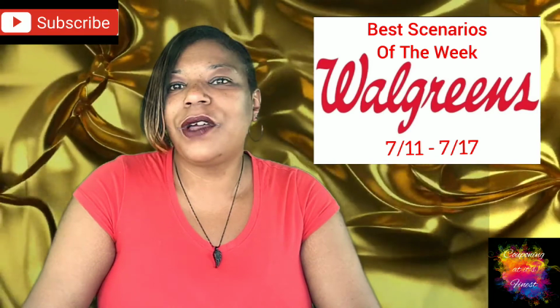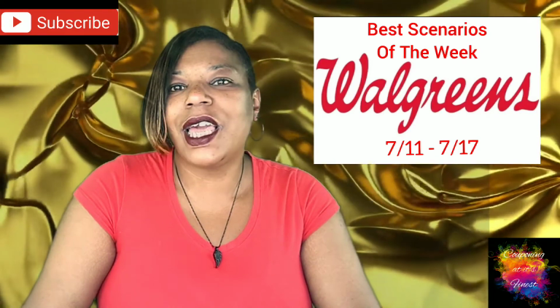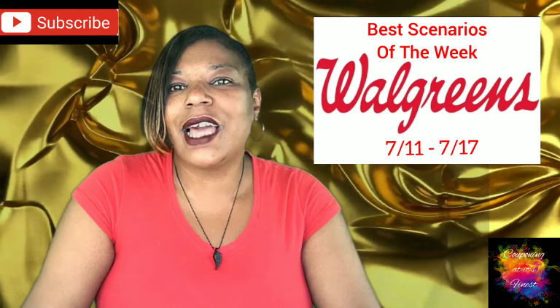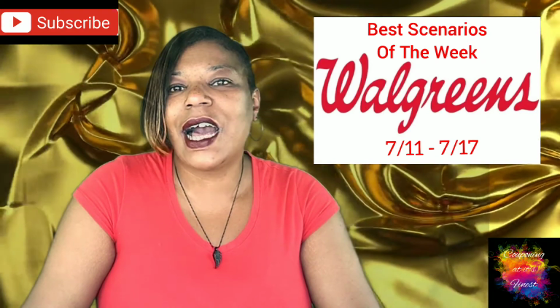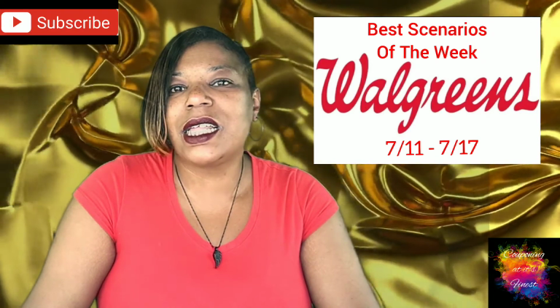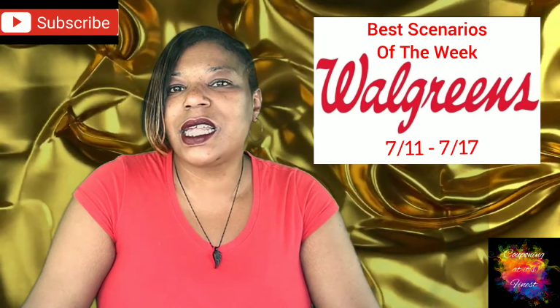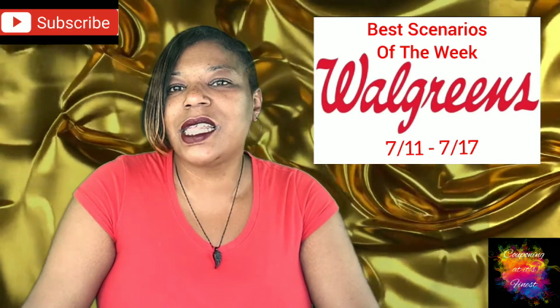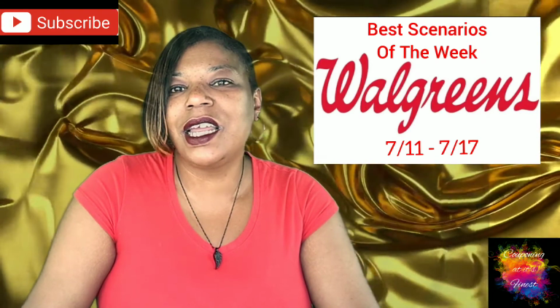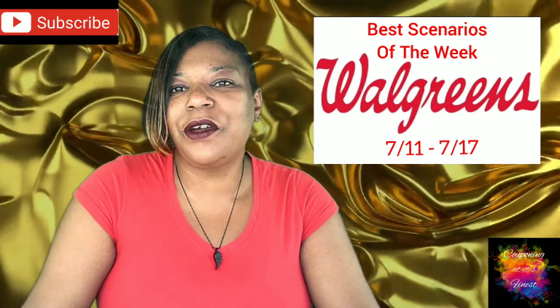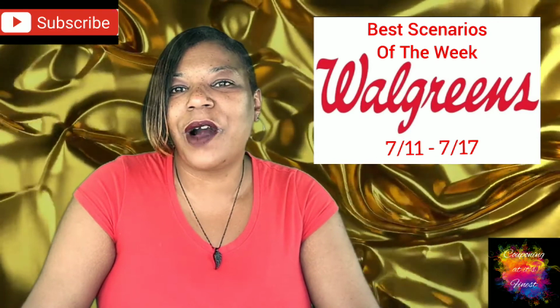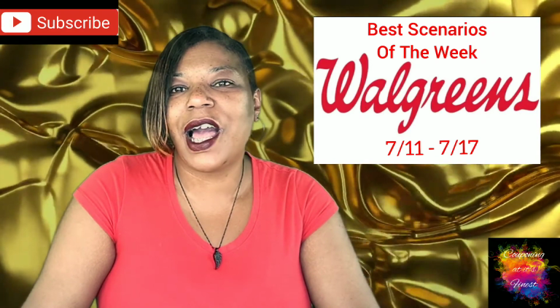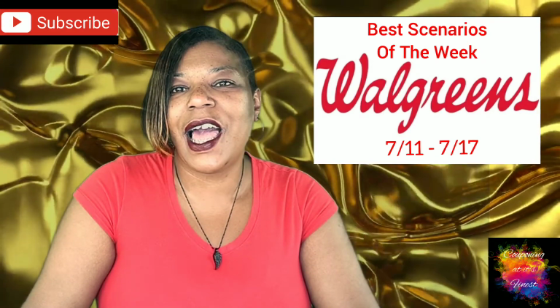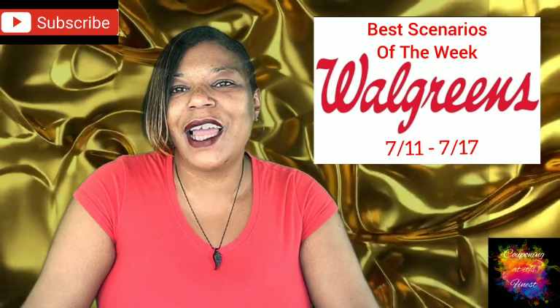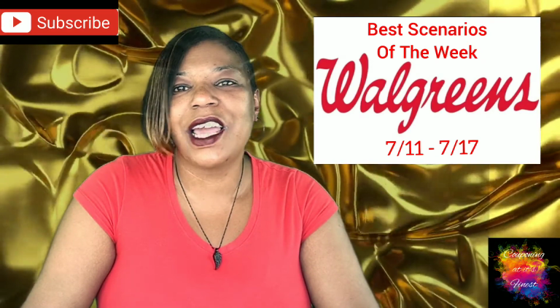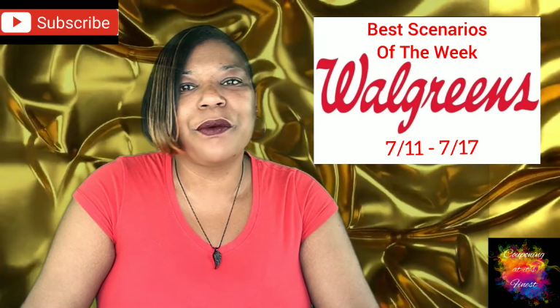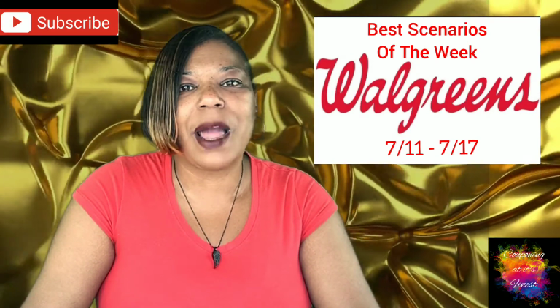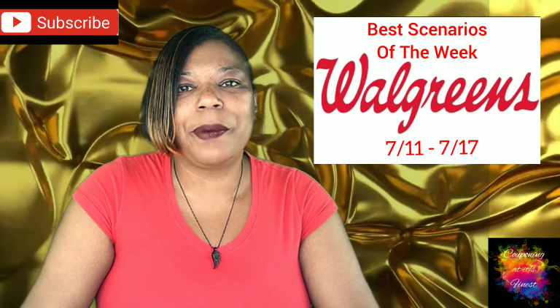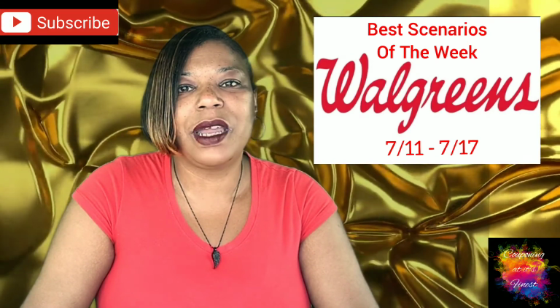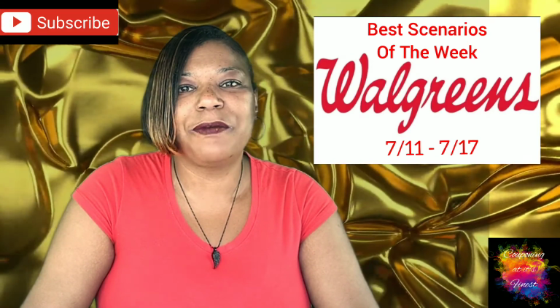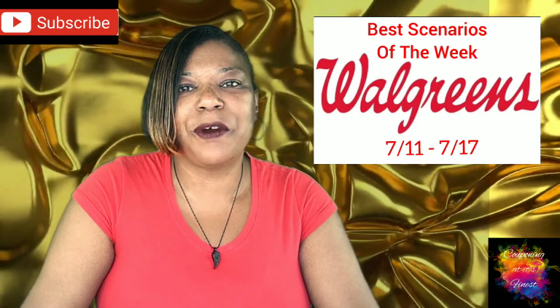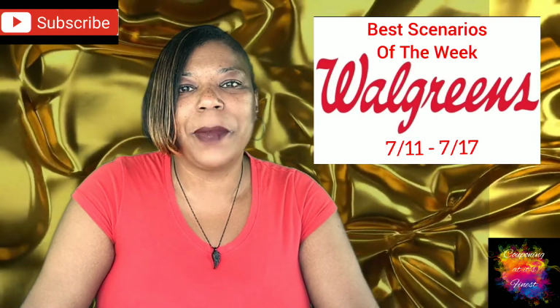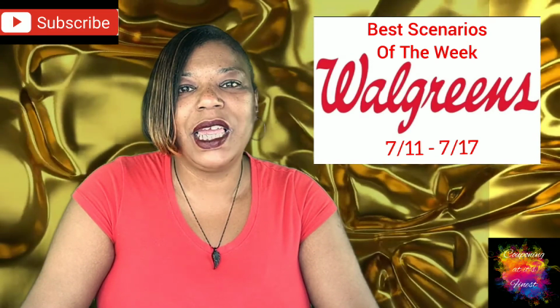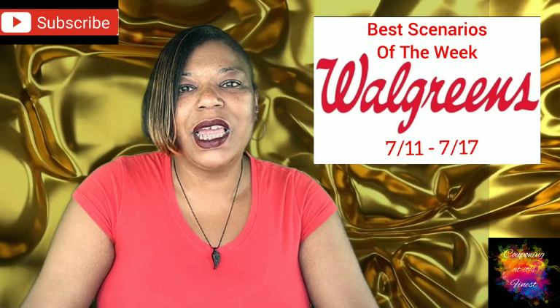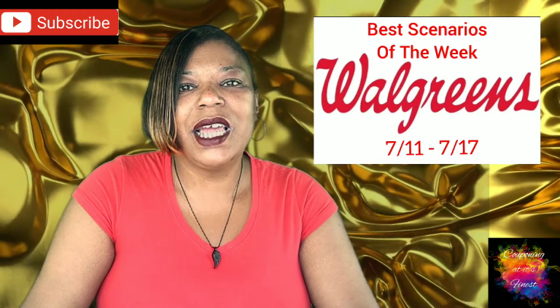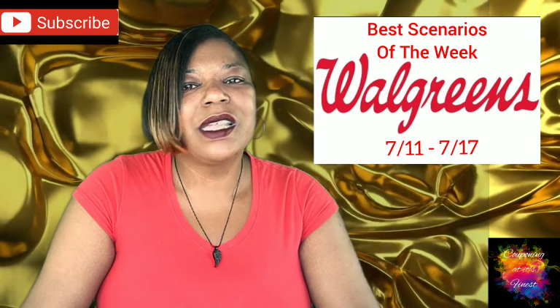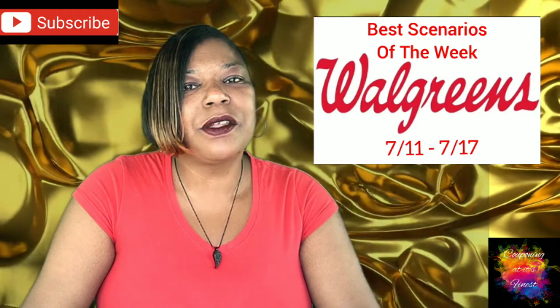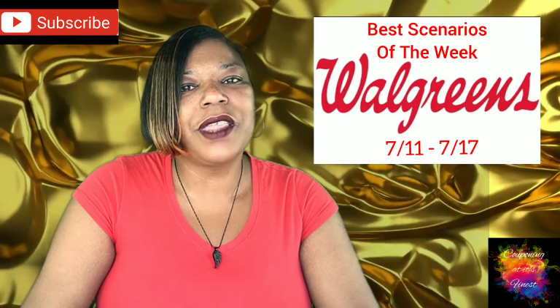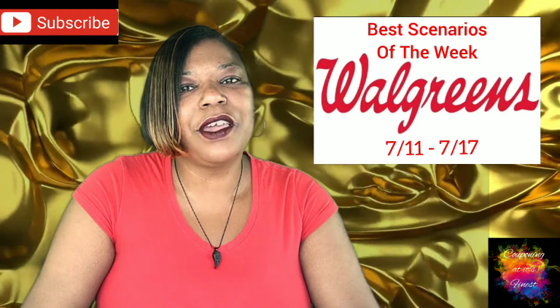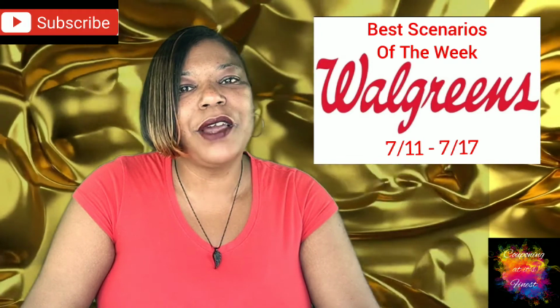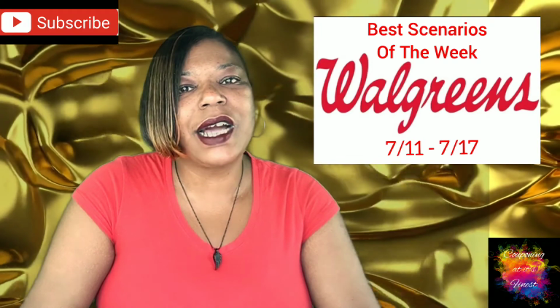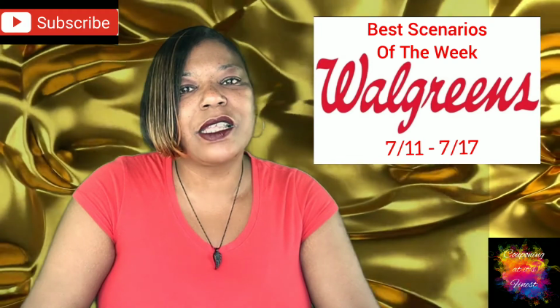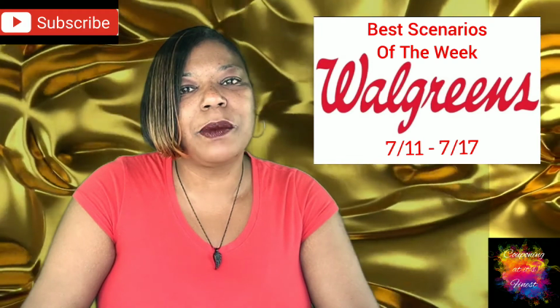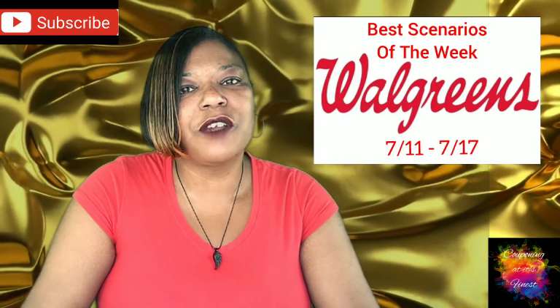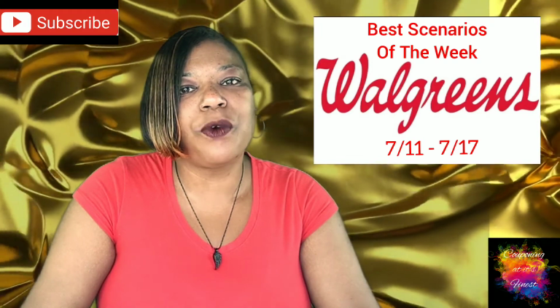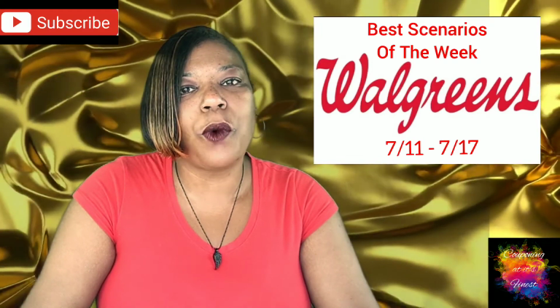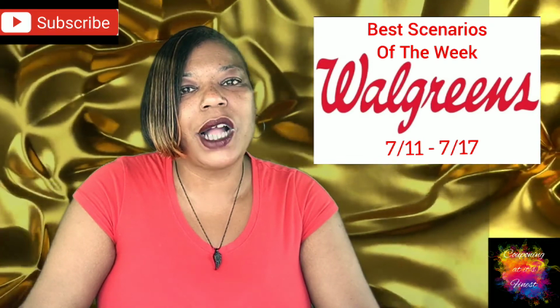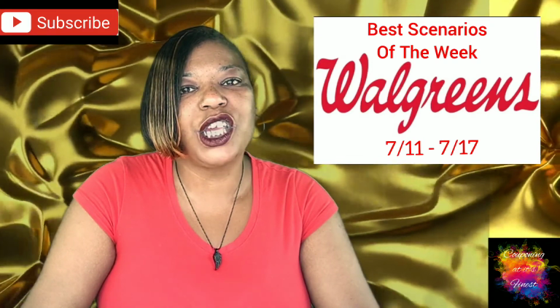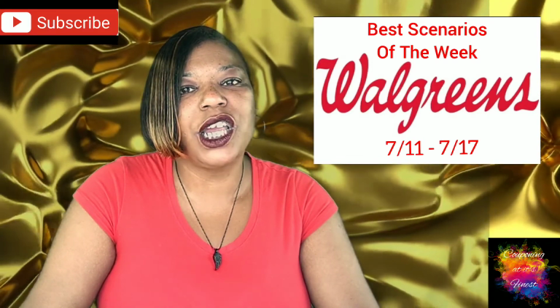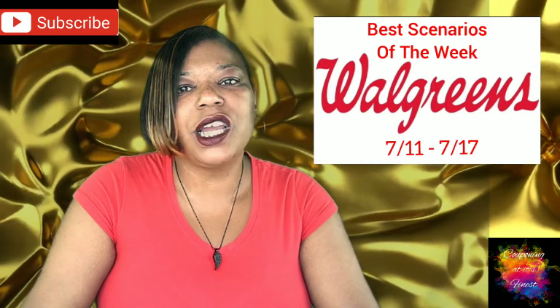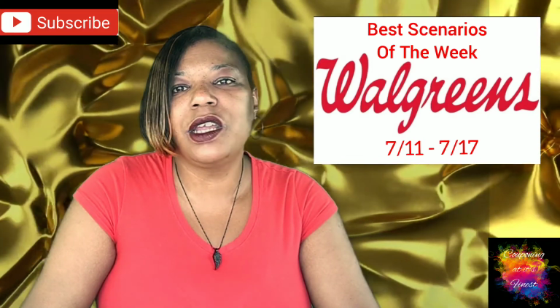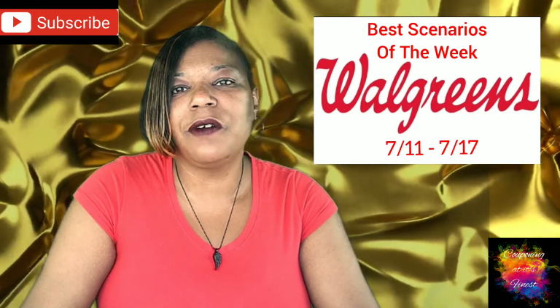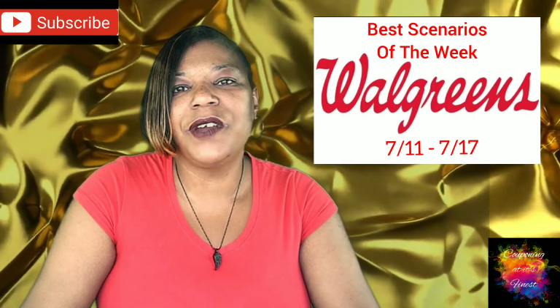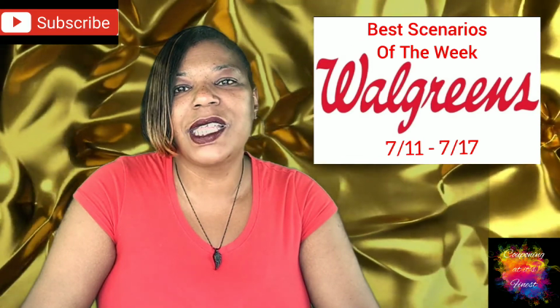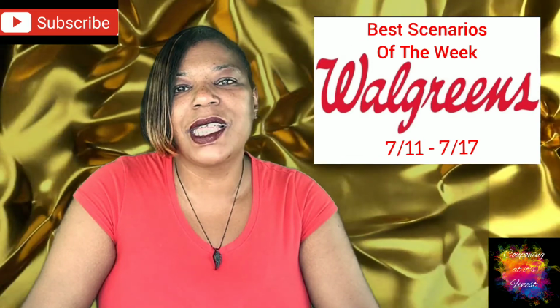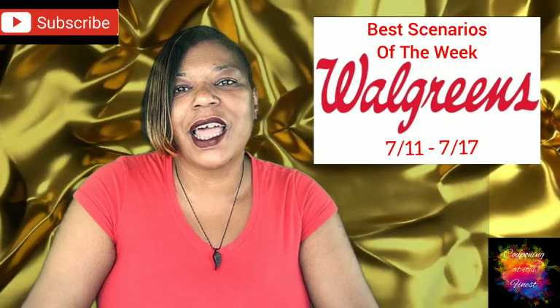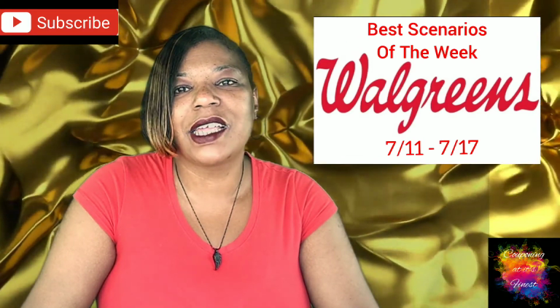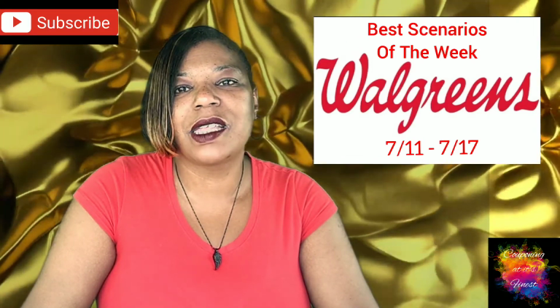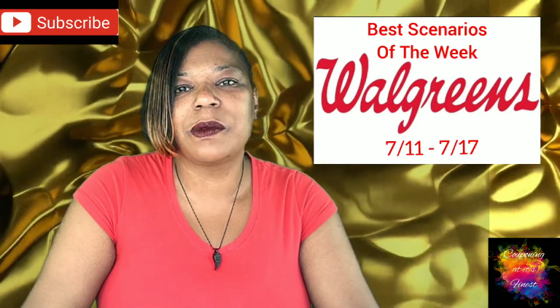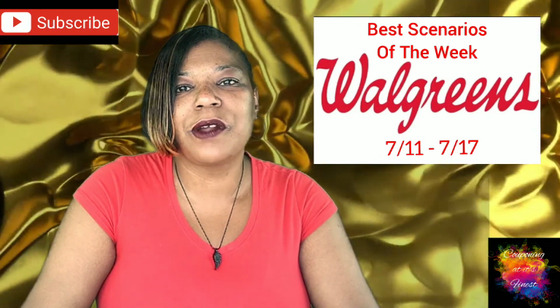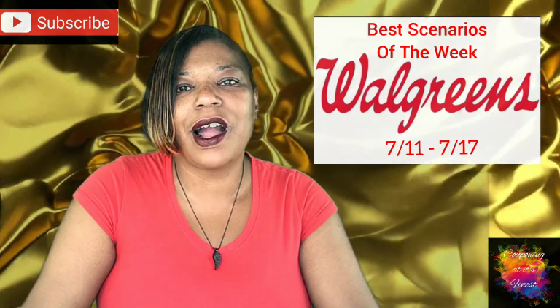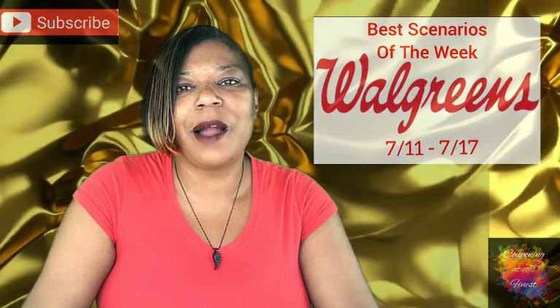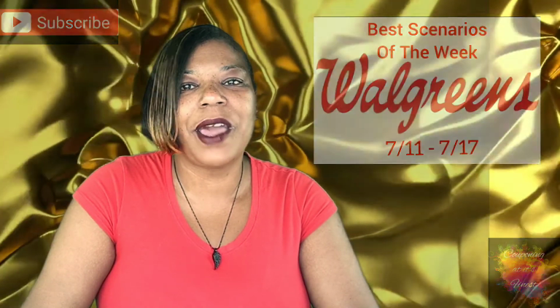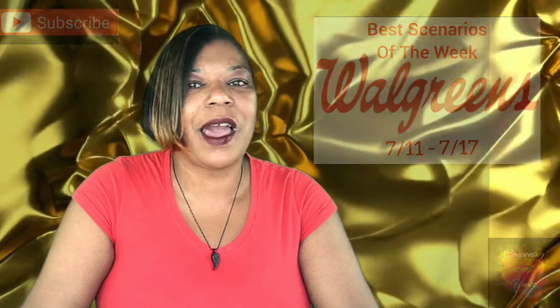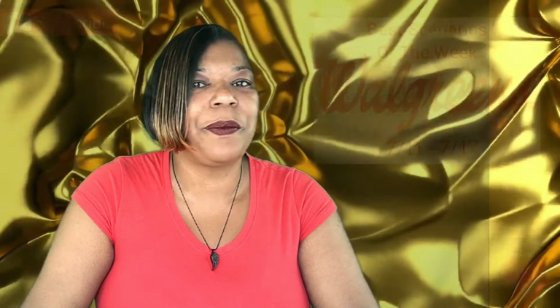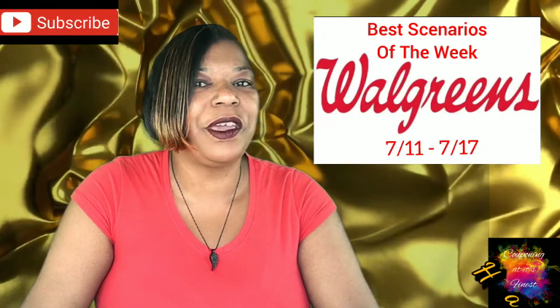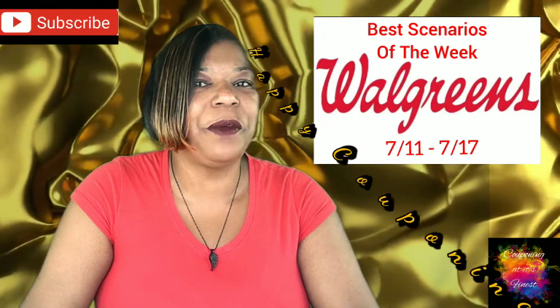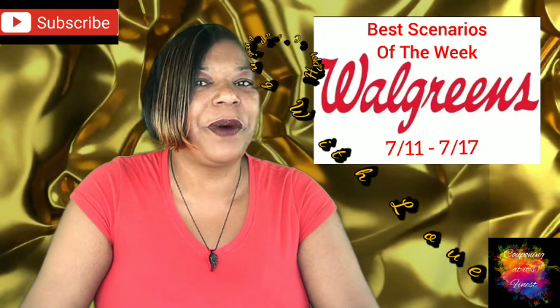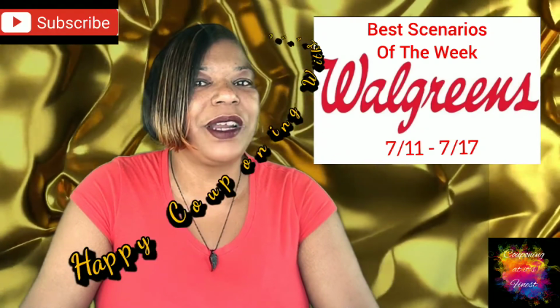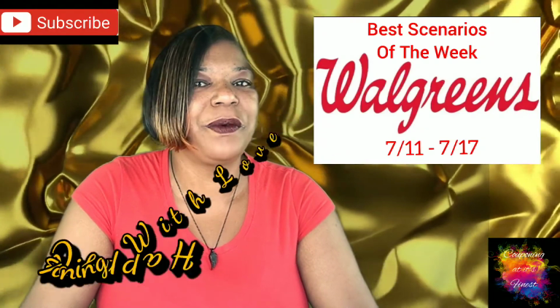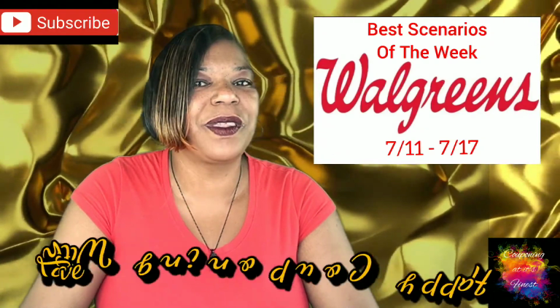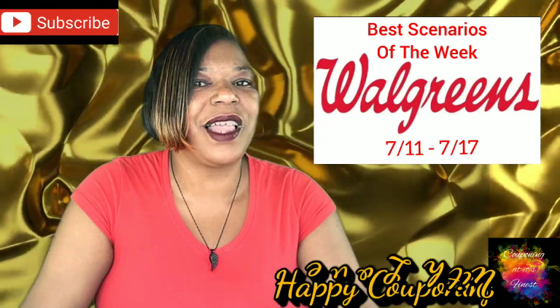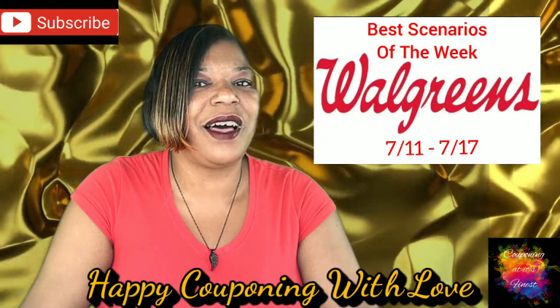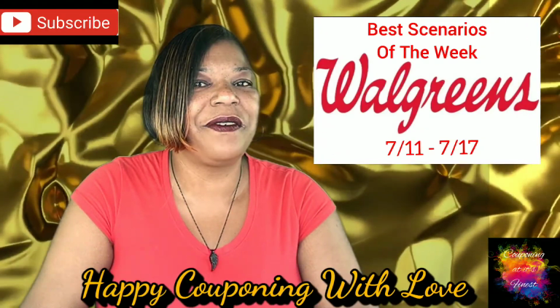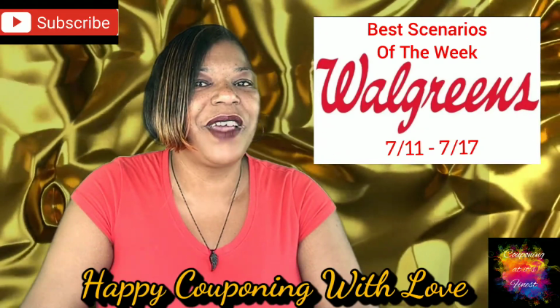Okay guys, that's going to wrap it up for me. Thank you so much for watching. Don't forget to like and subscribe, and happy couponing with love. Bye!